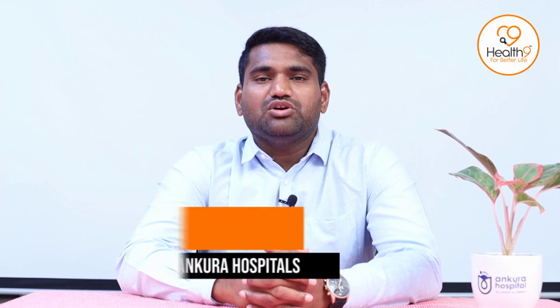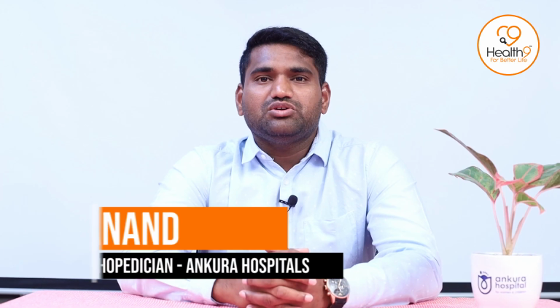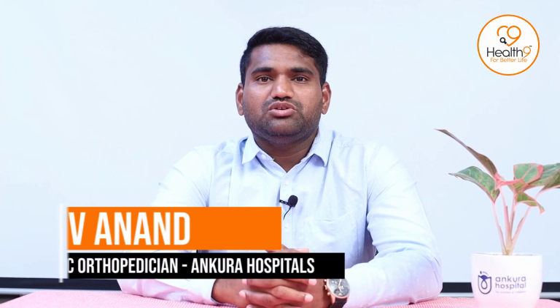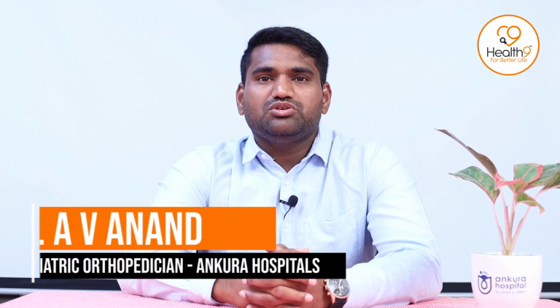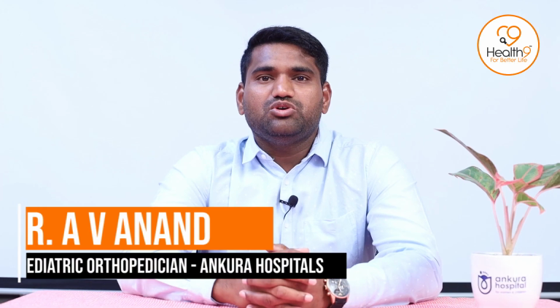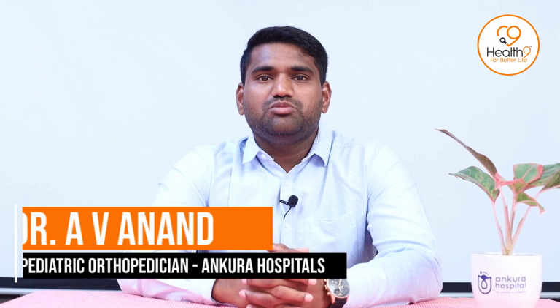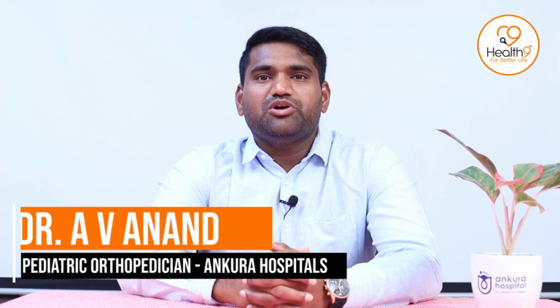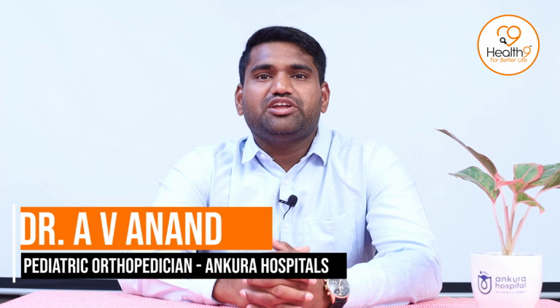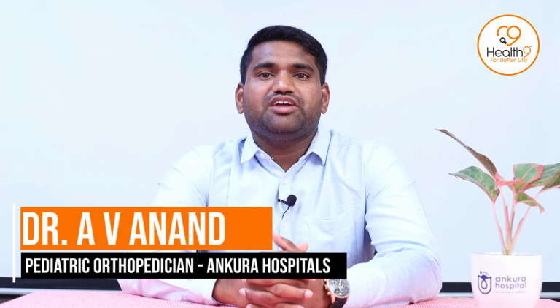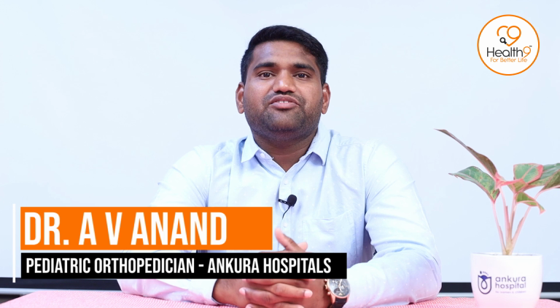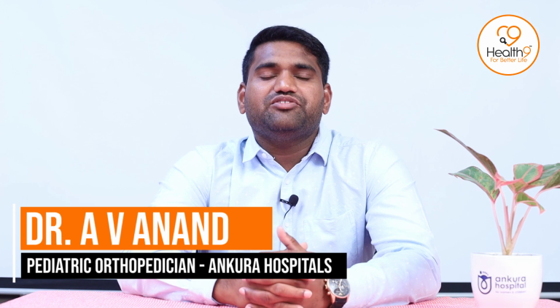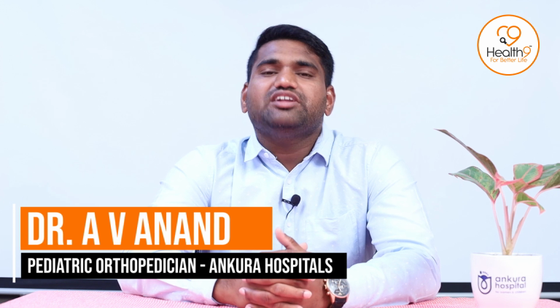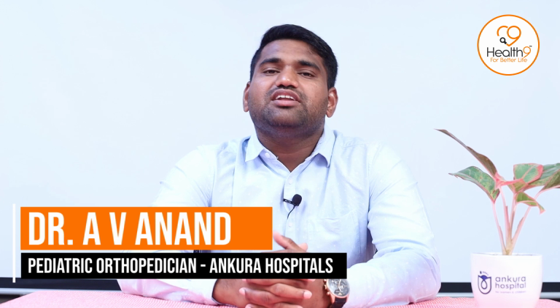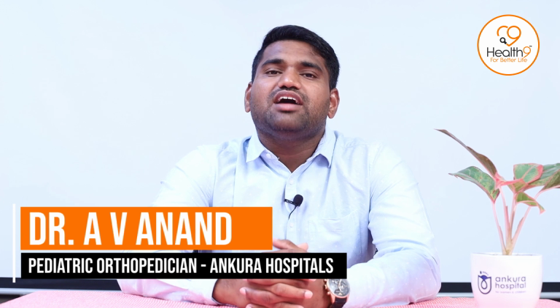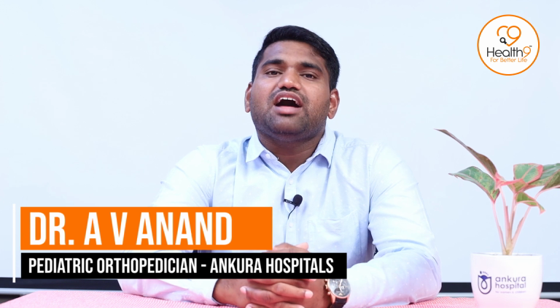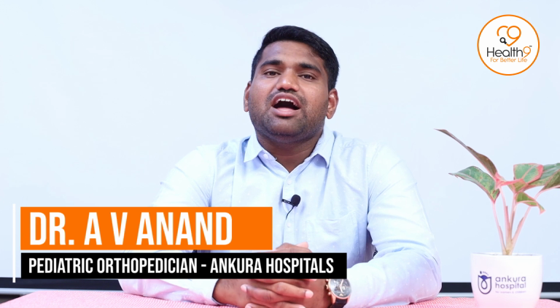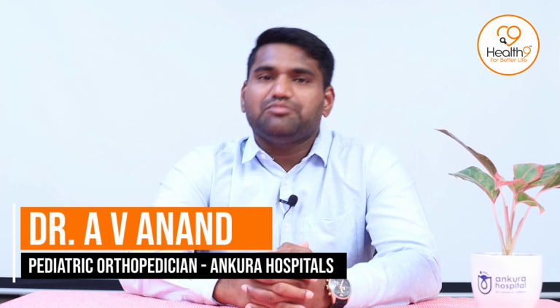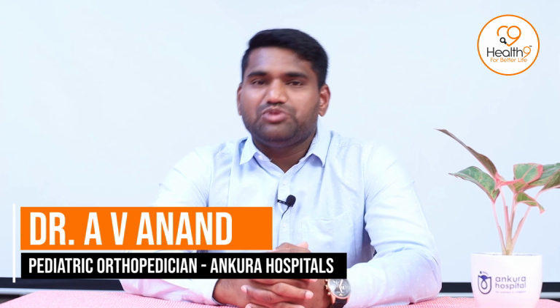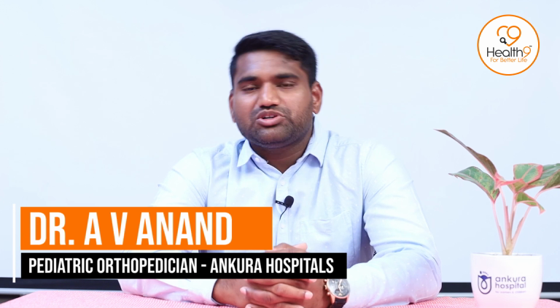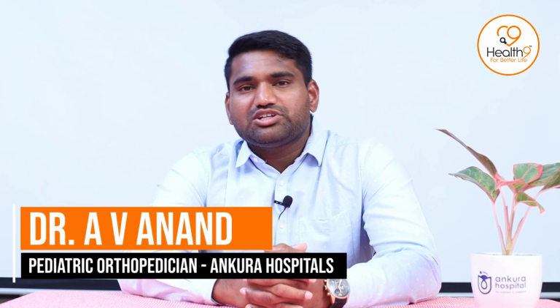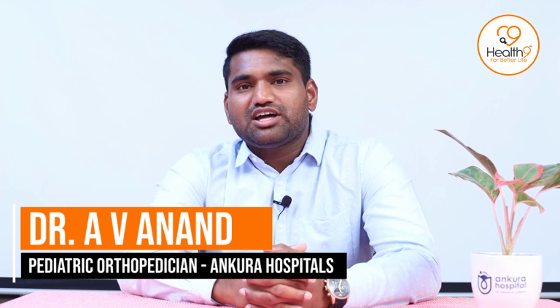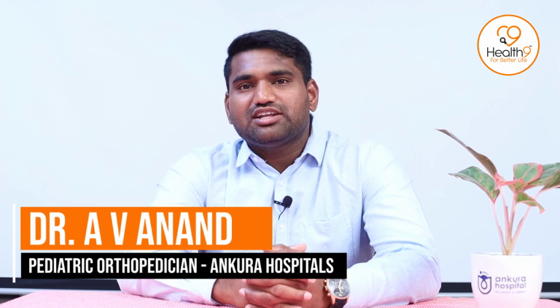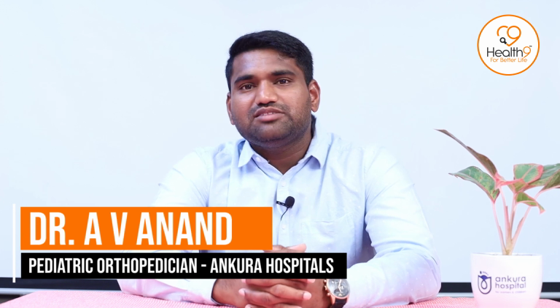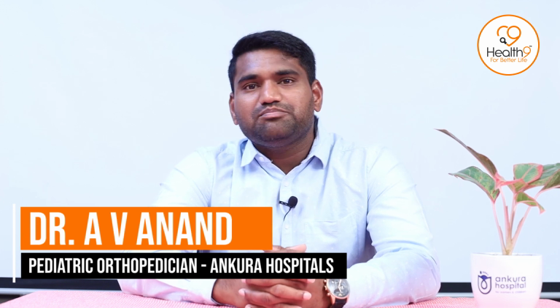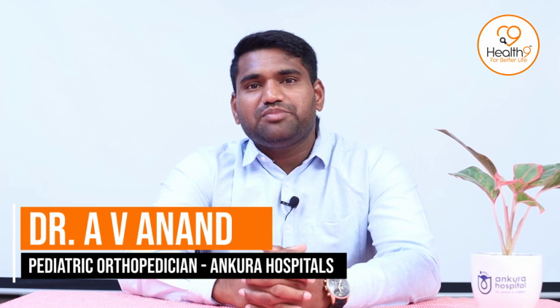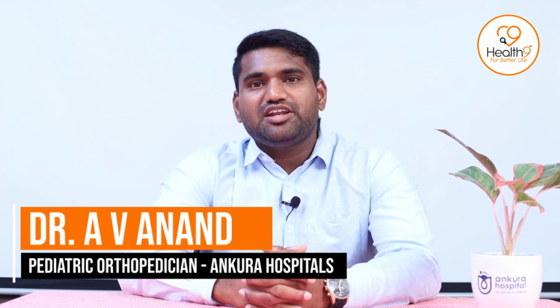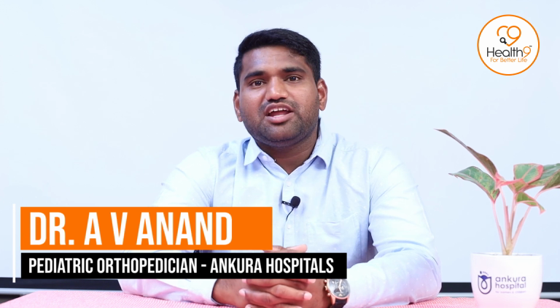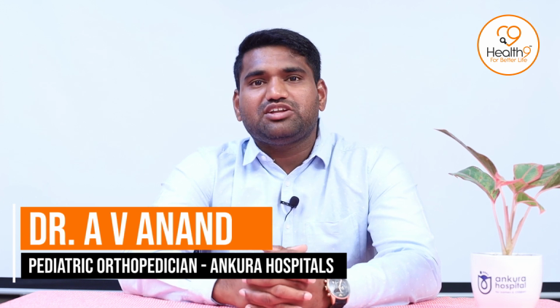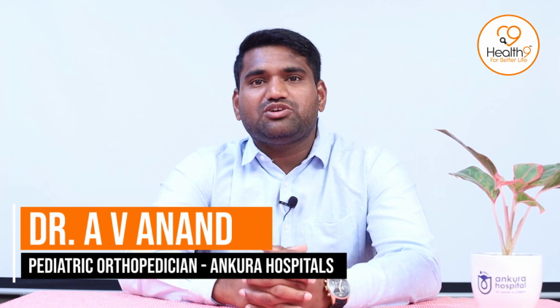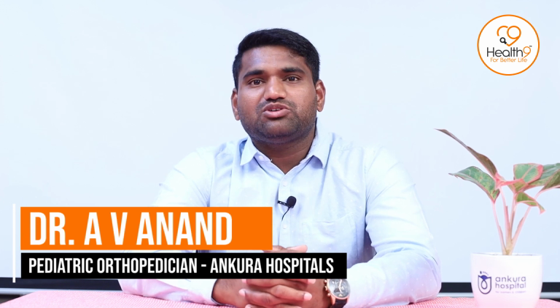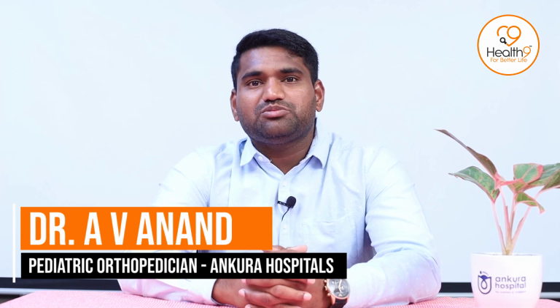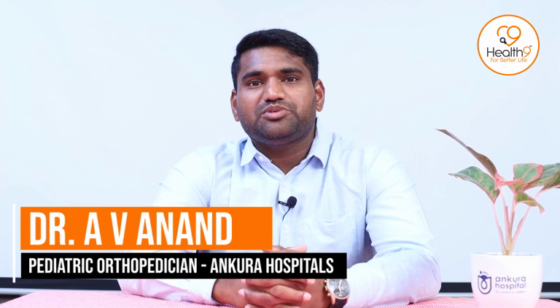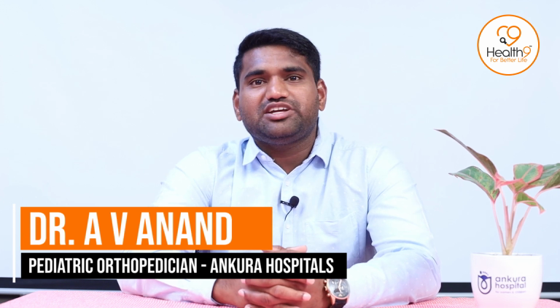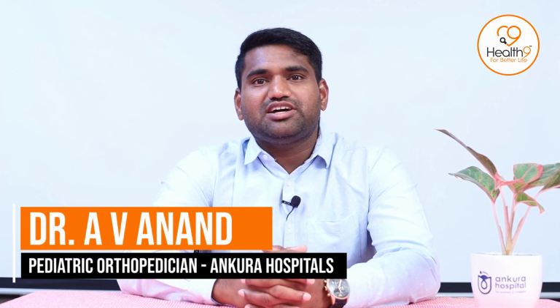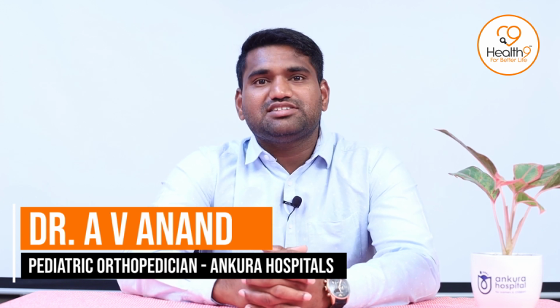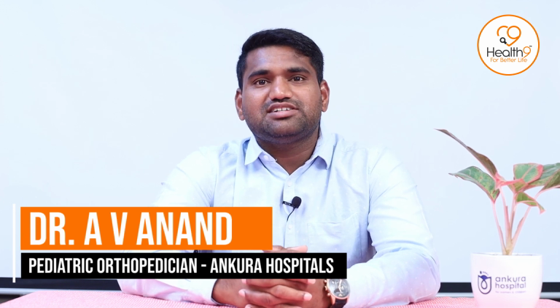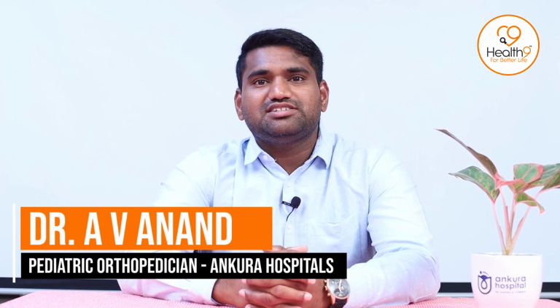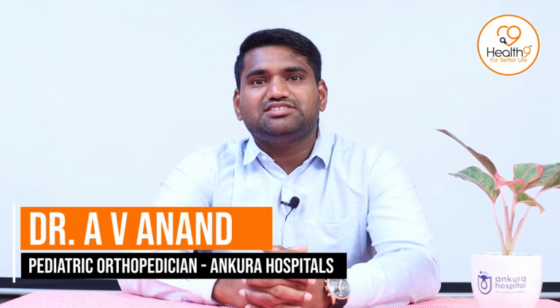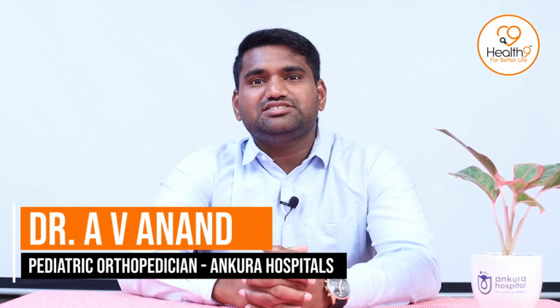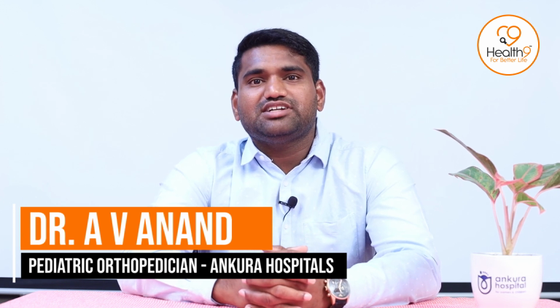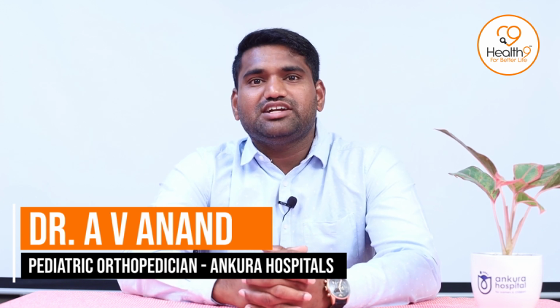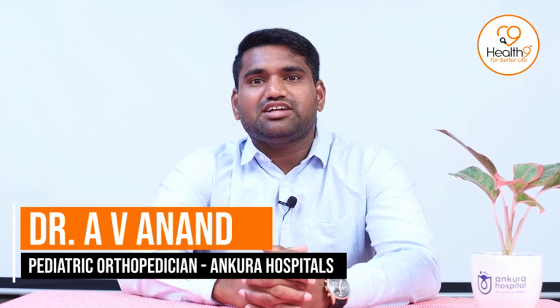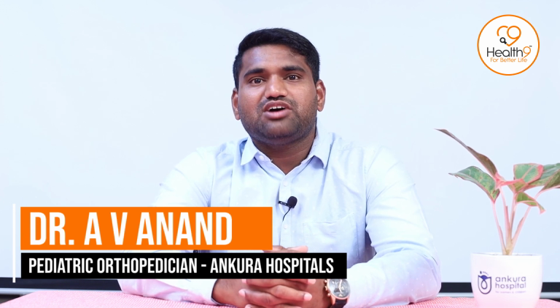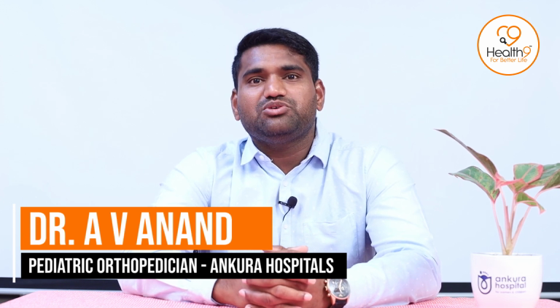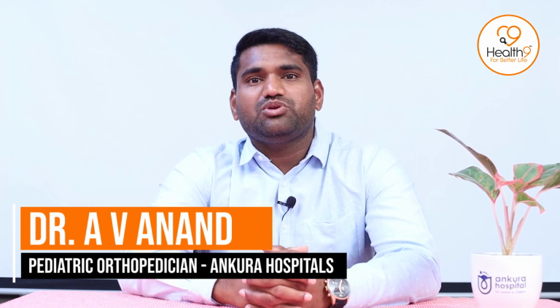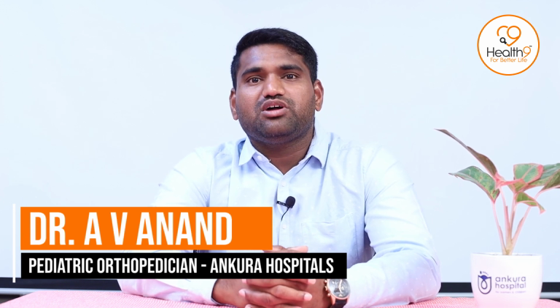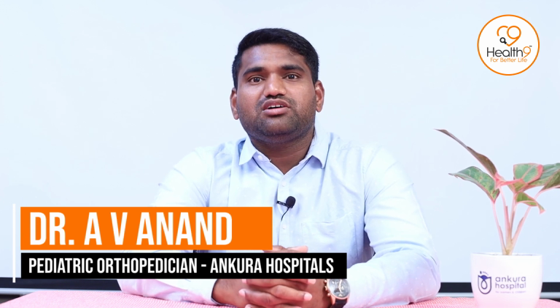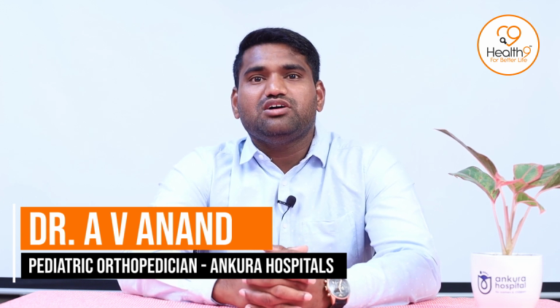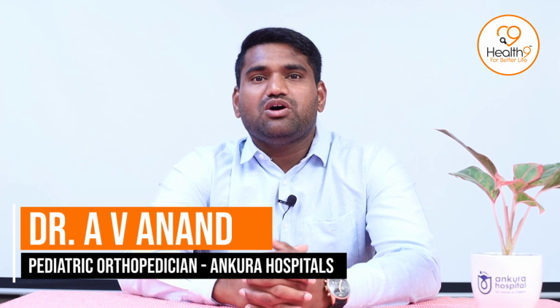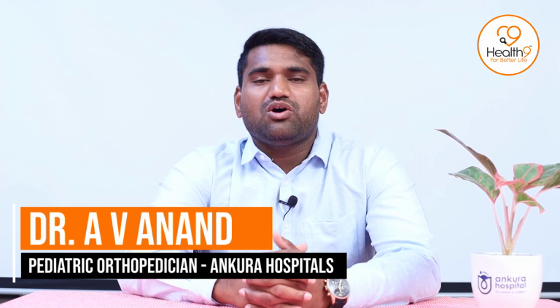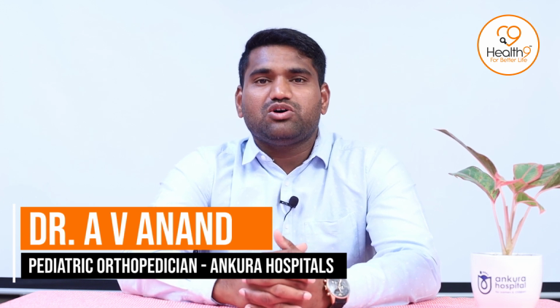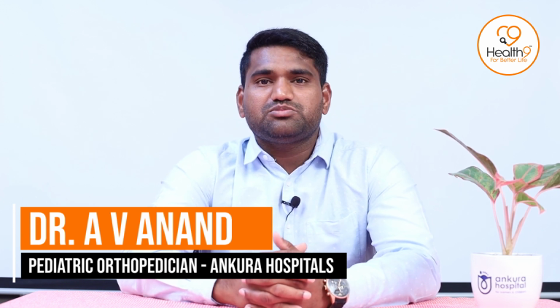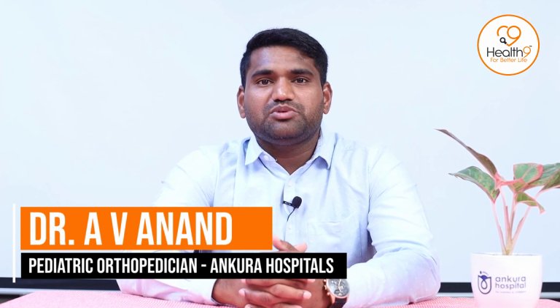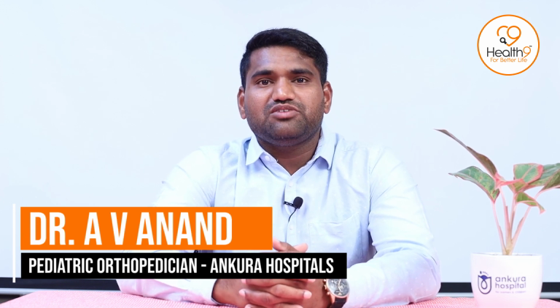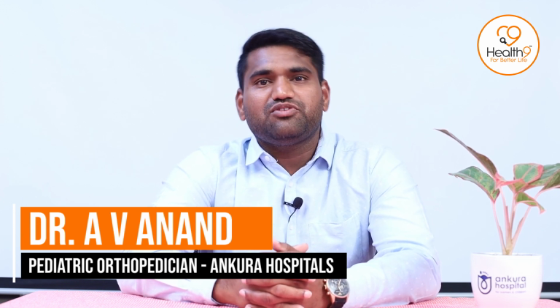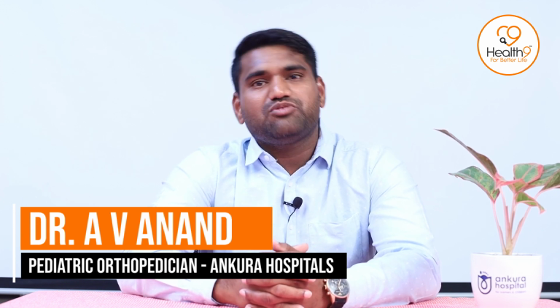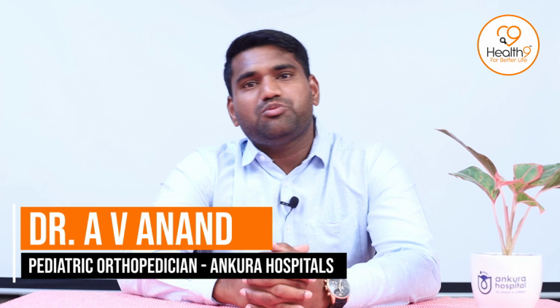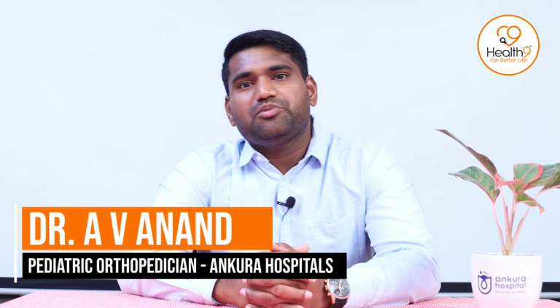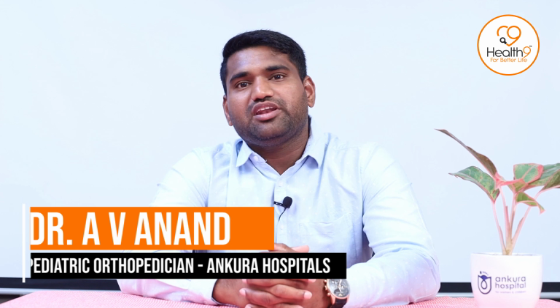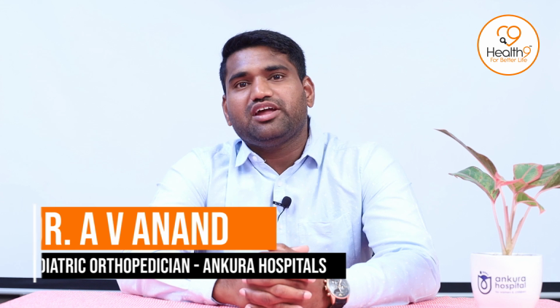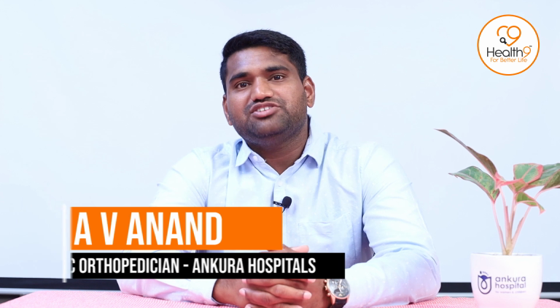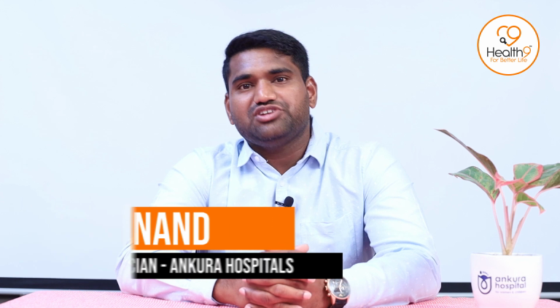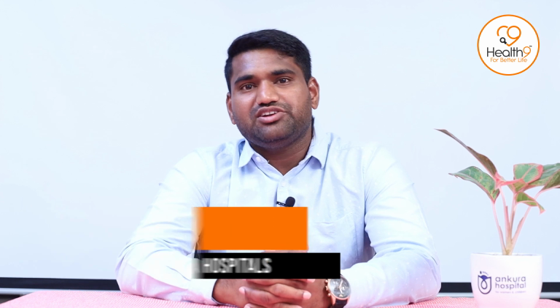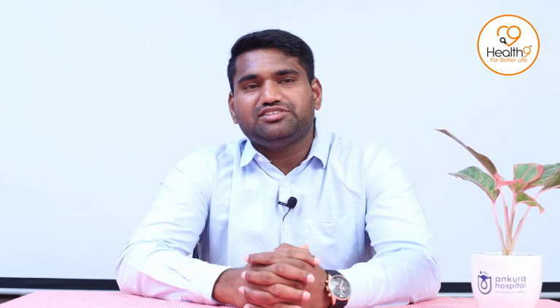Good morning everyone. I am Dr. Anand, Pediatric Orthopaedic Consultant at Ankara Hospital for Women and Children.